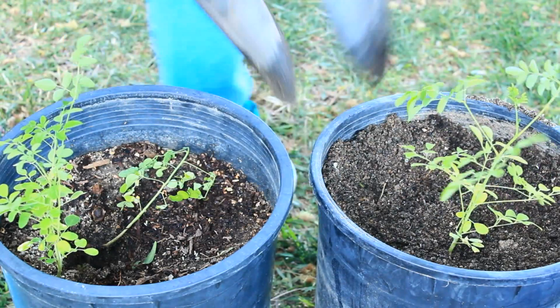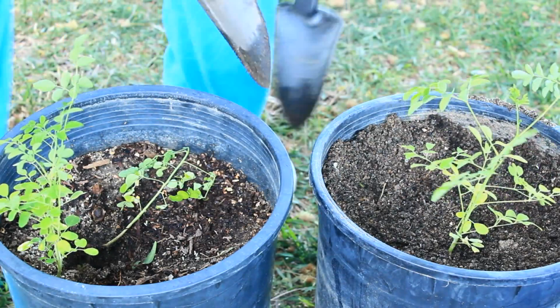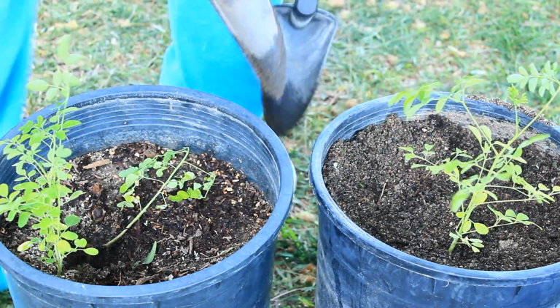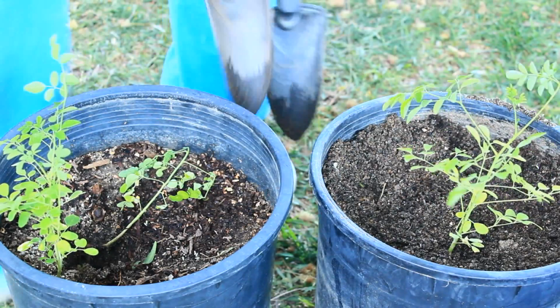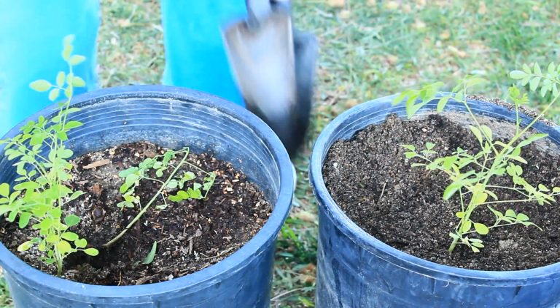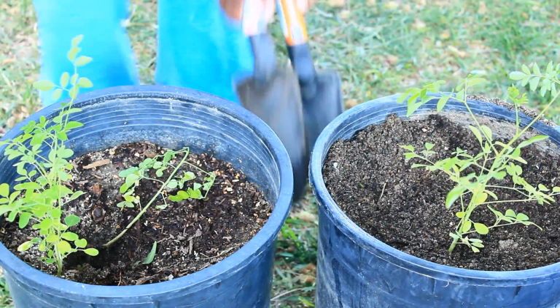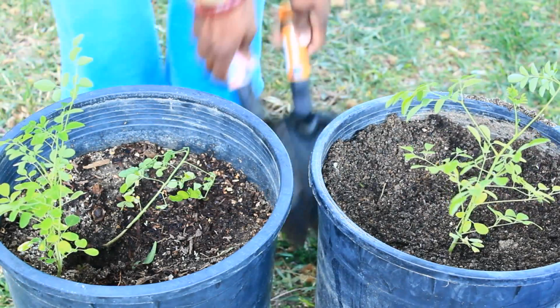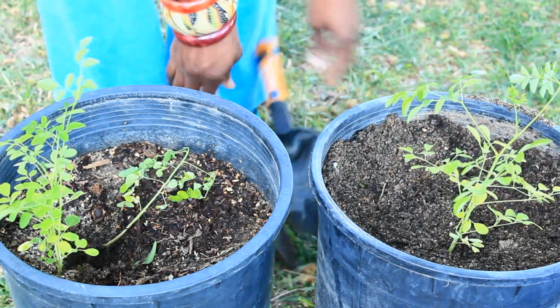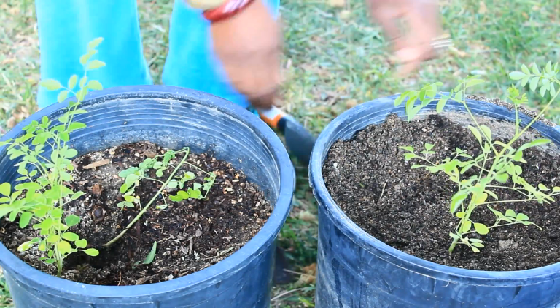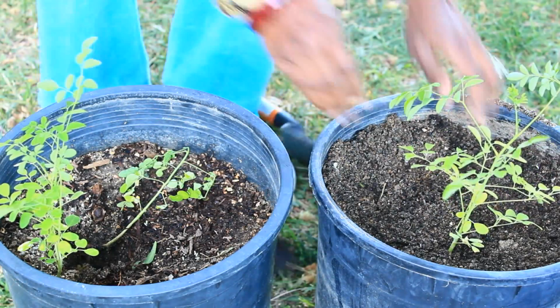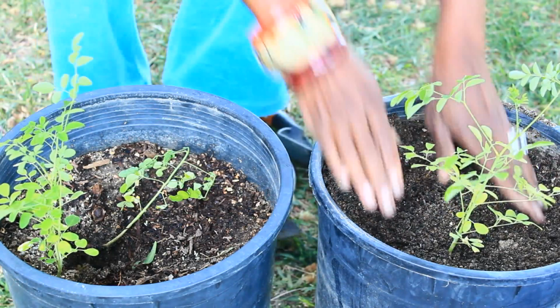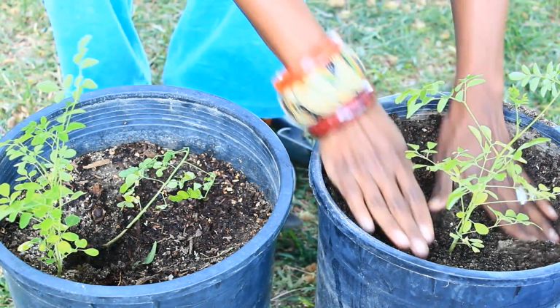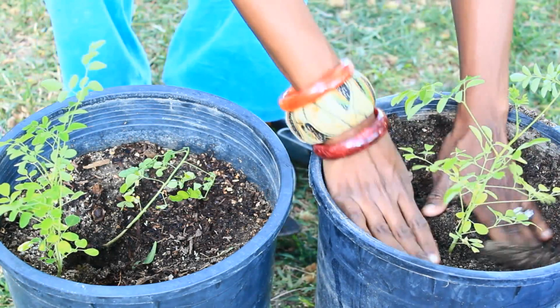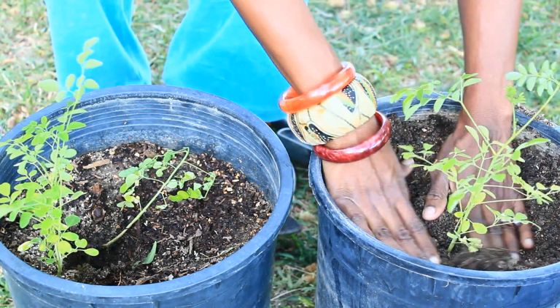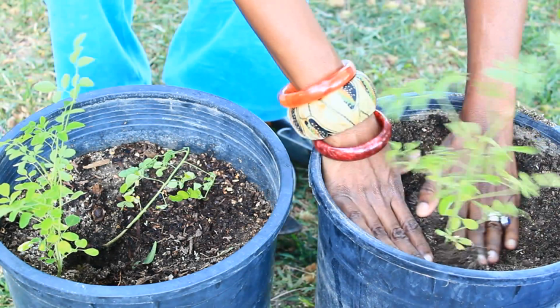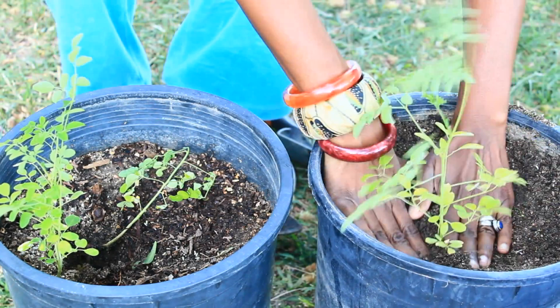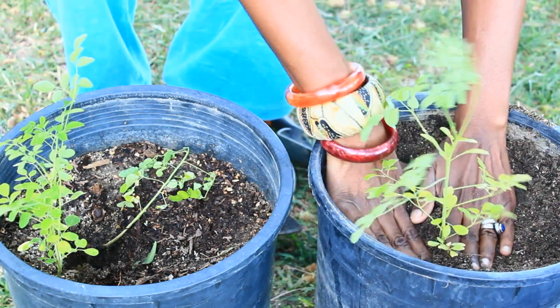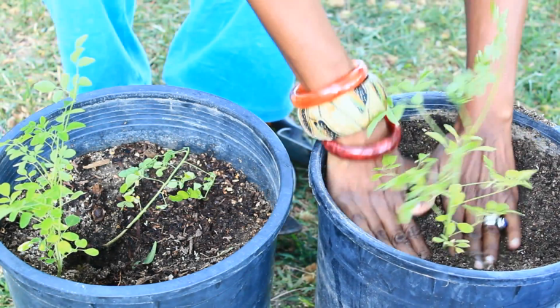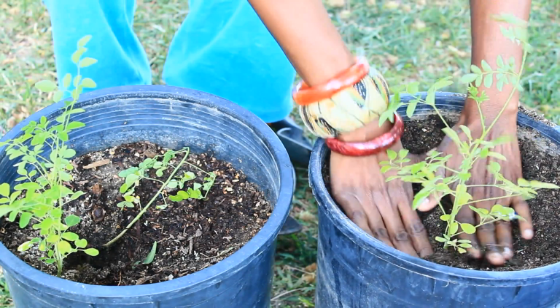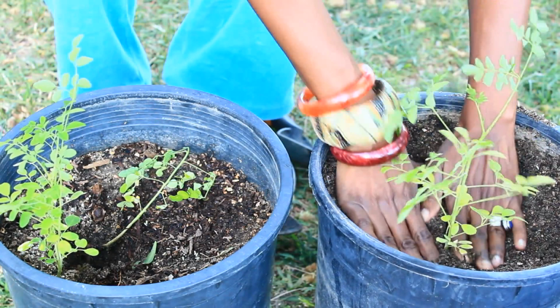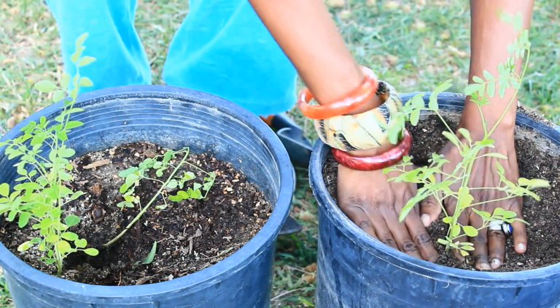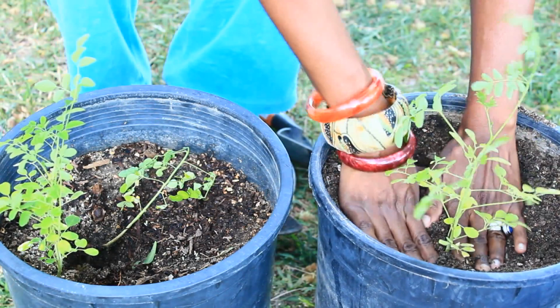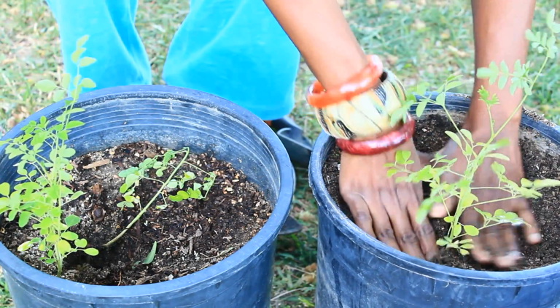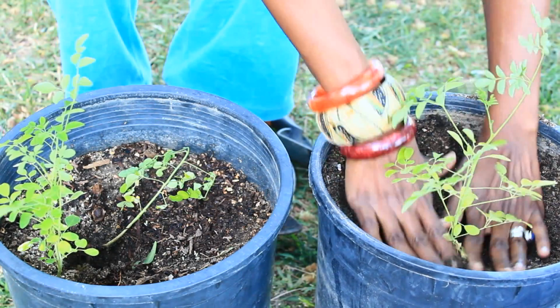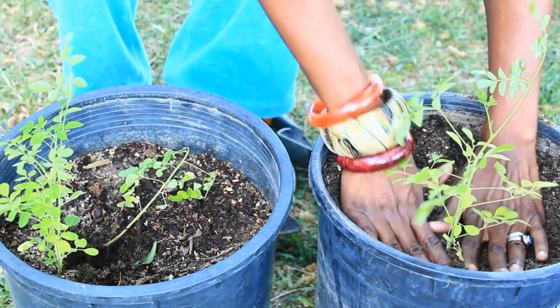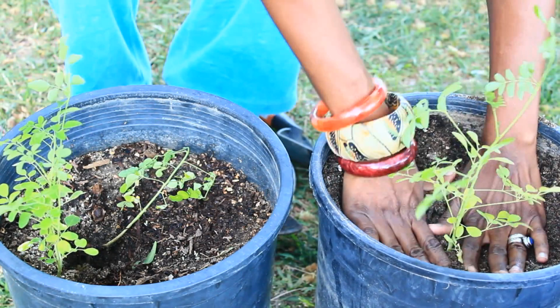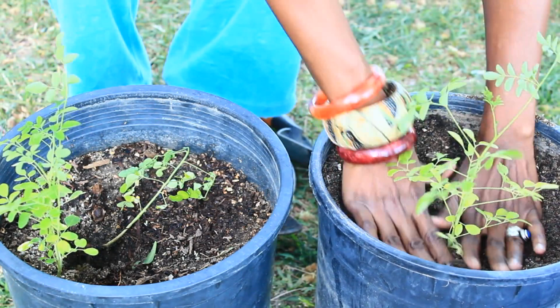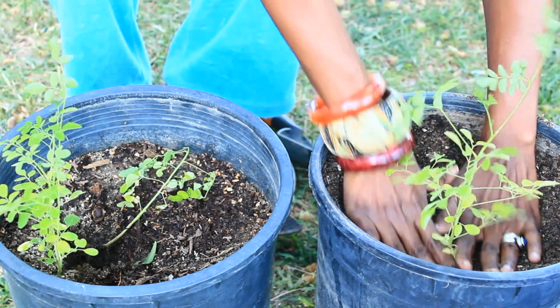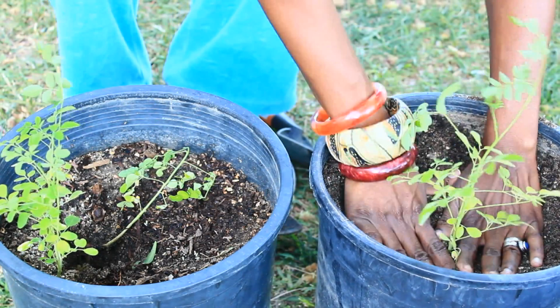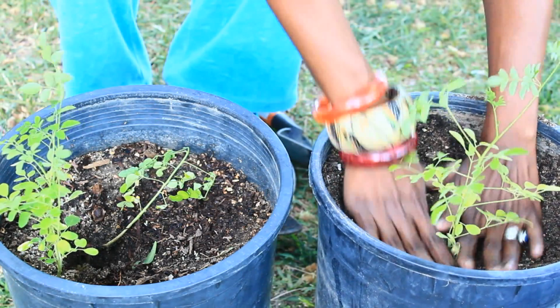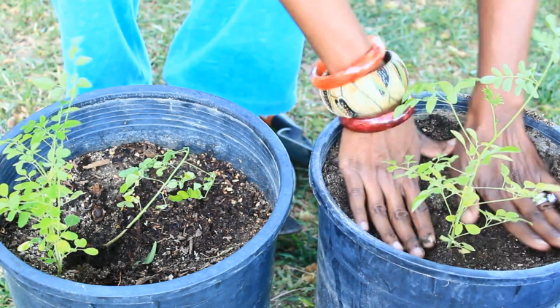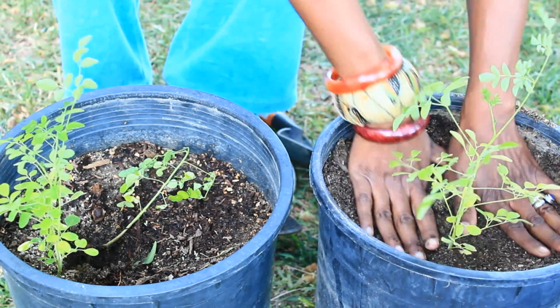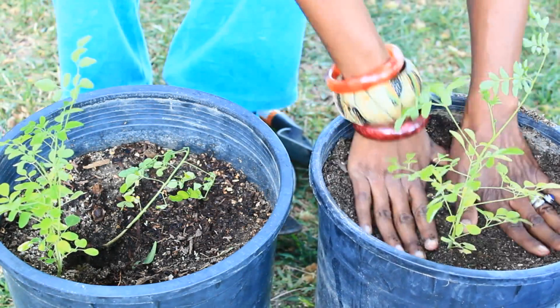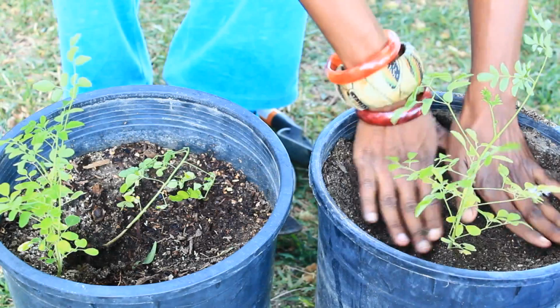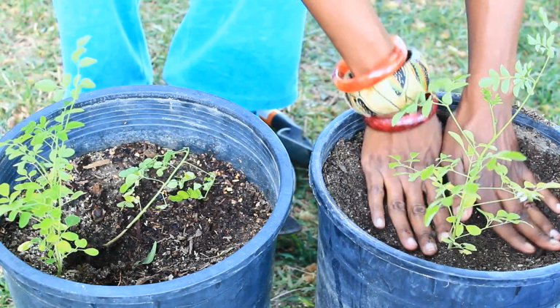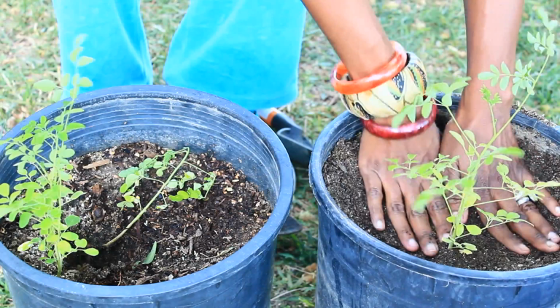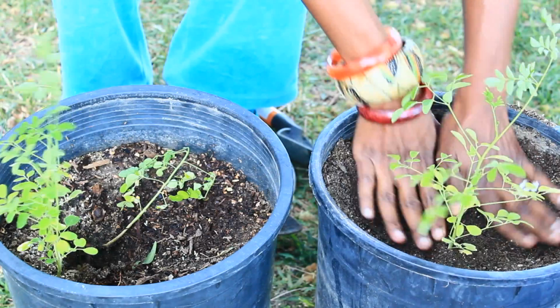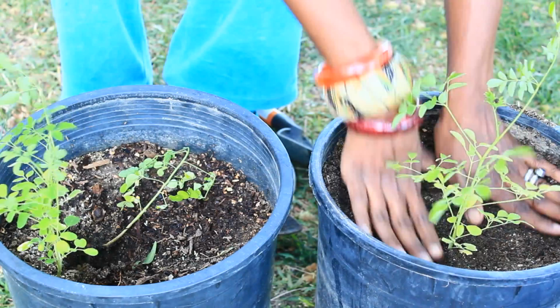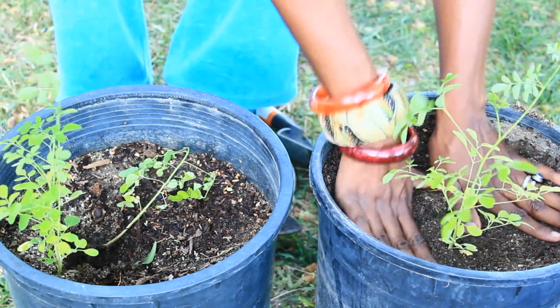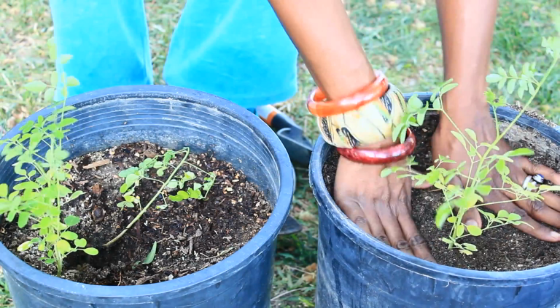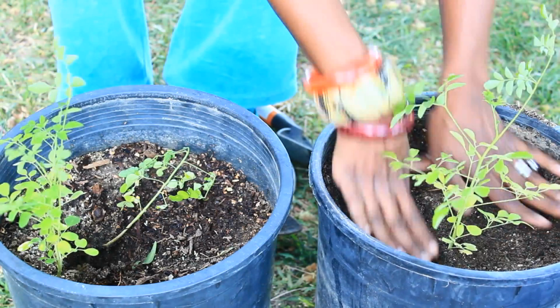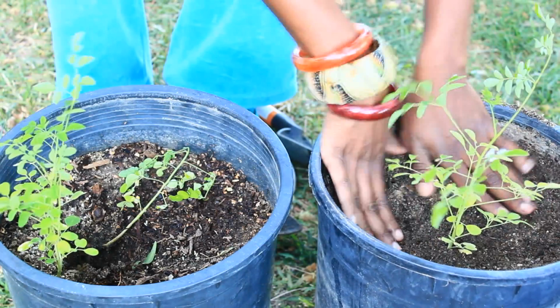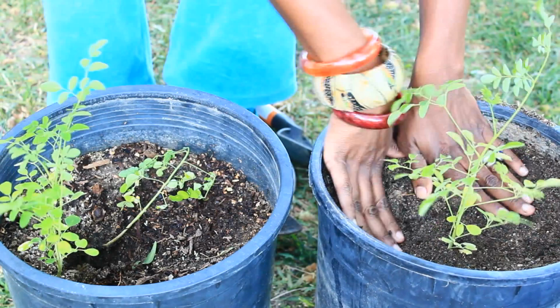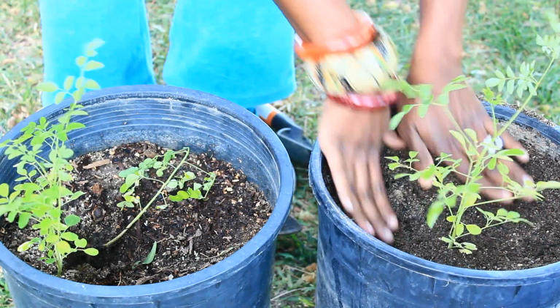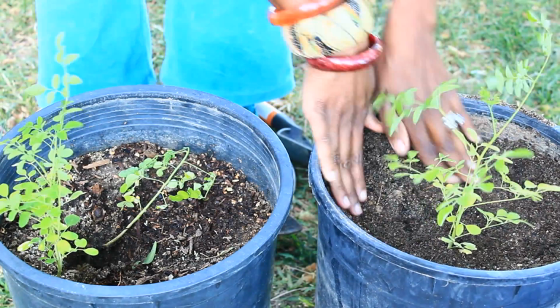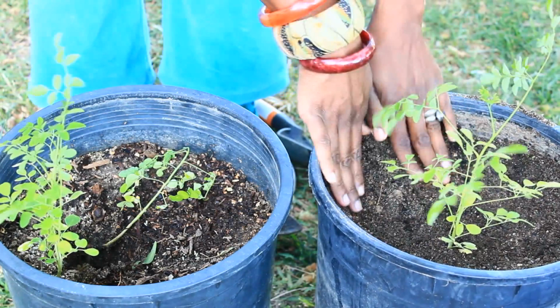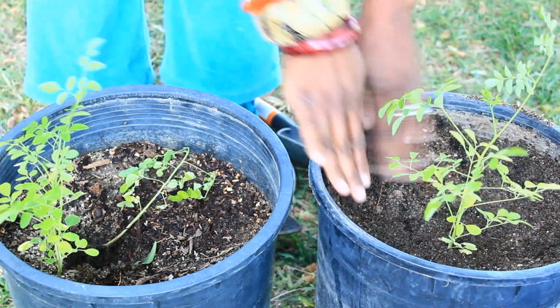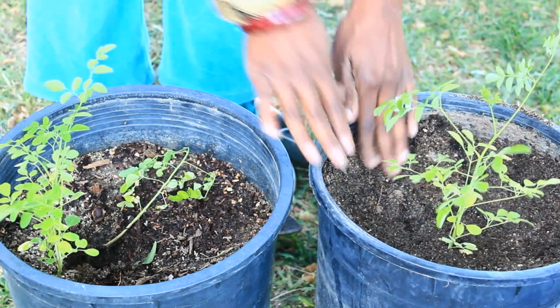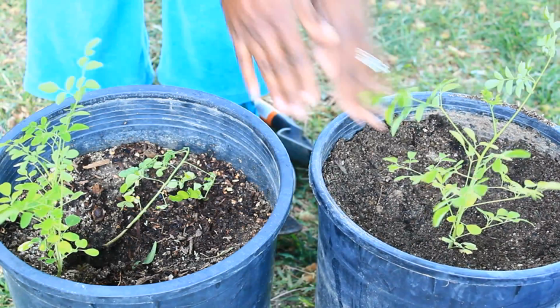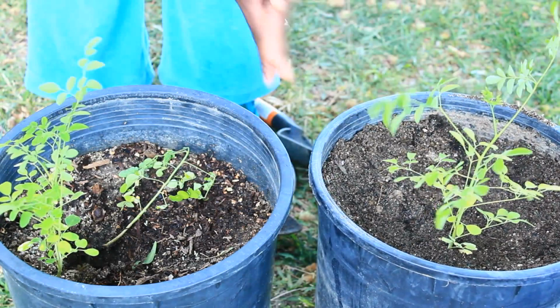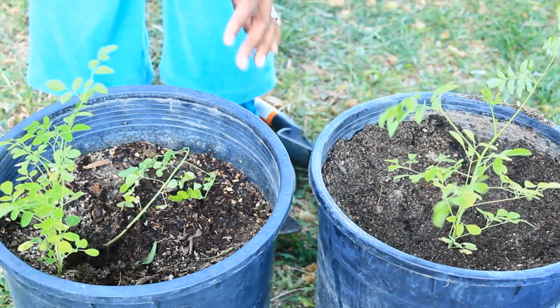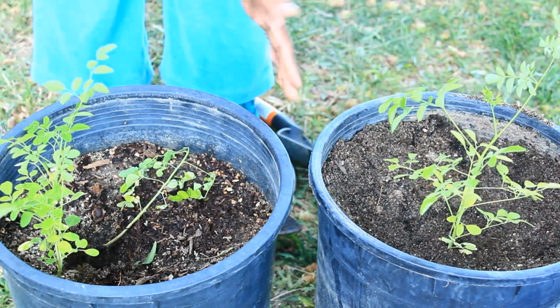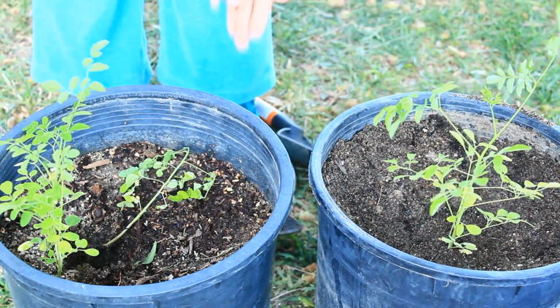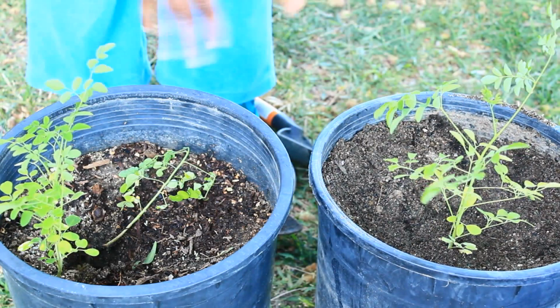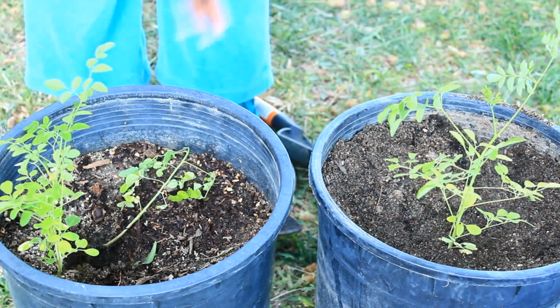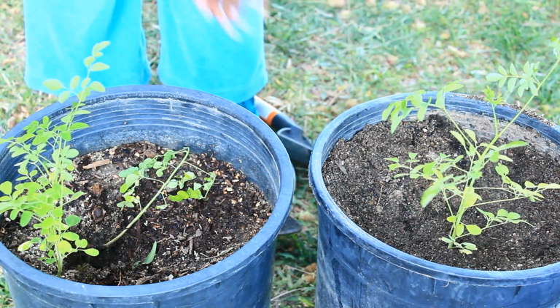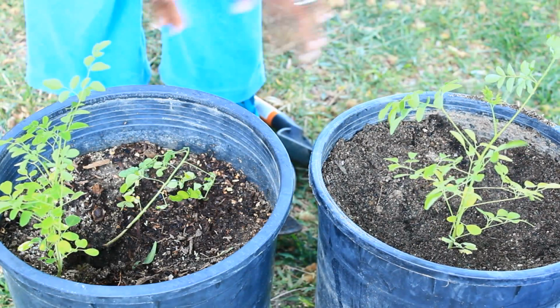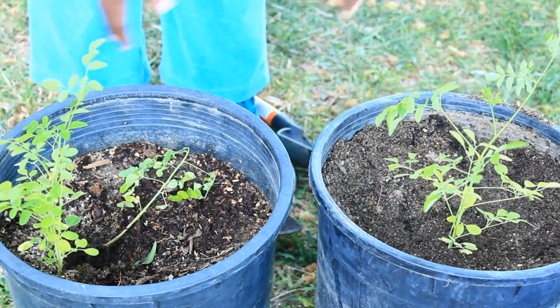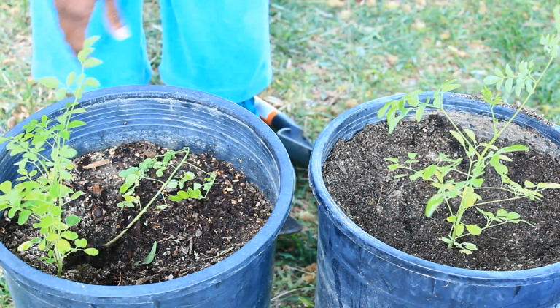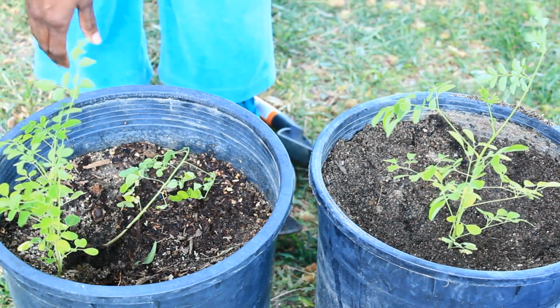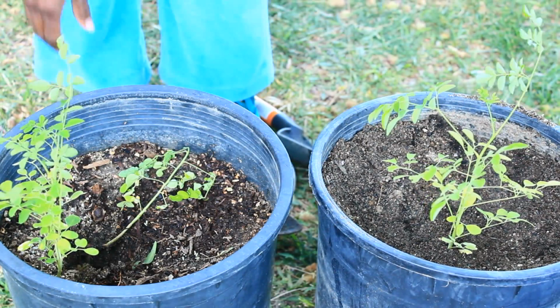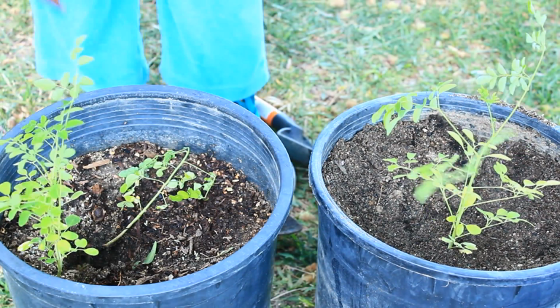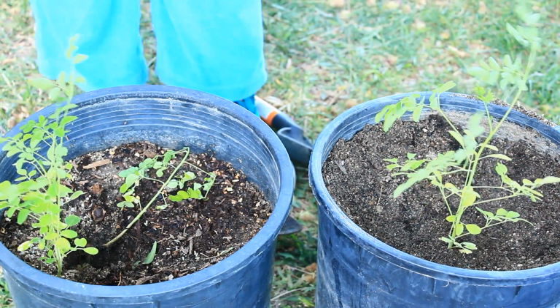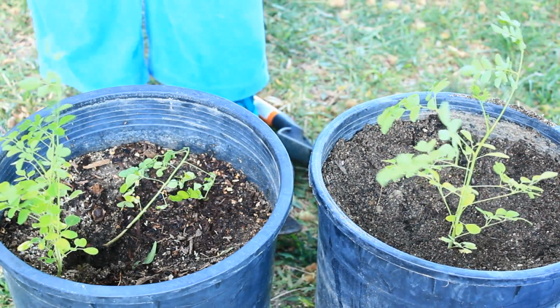Then we just compact the soil down a little bit.